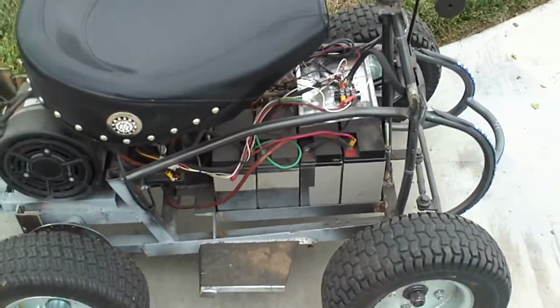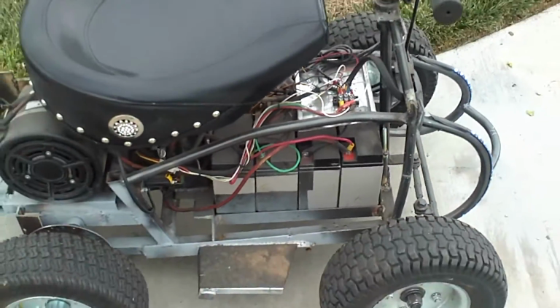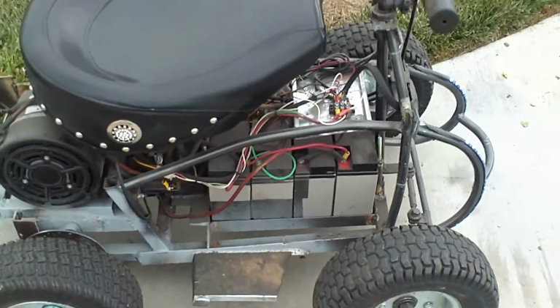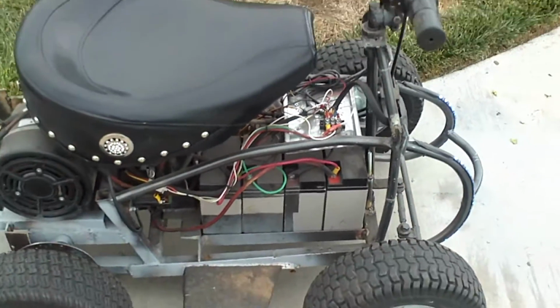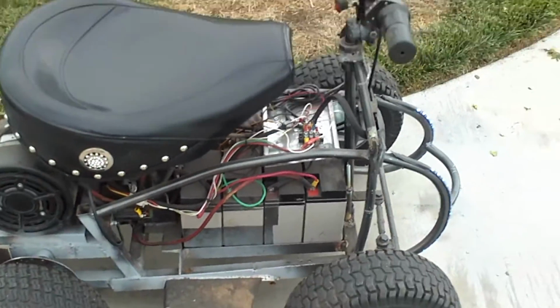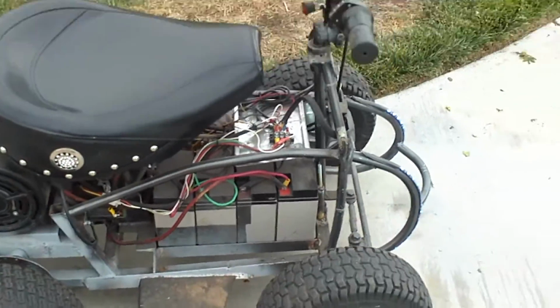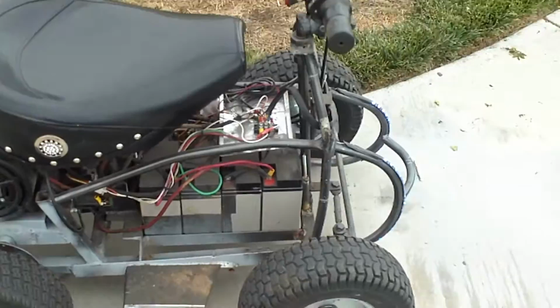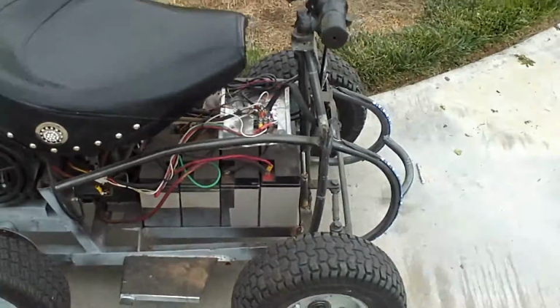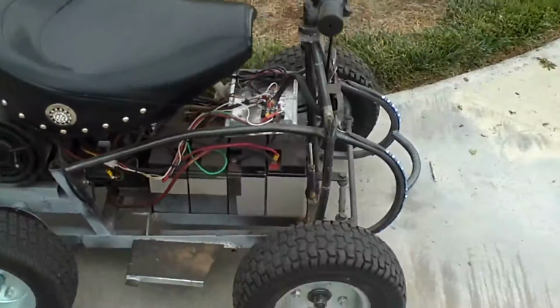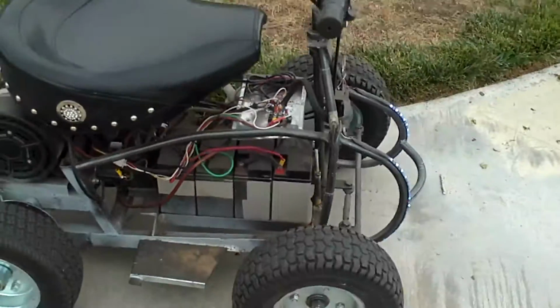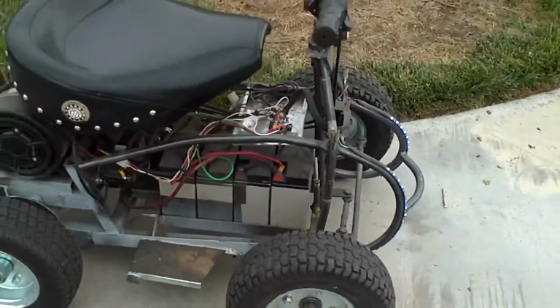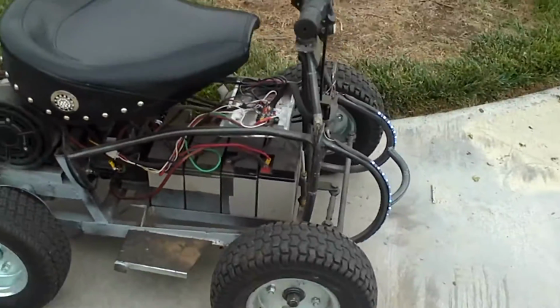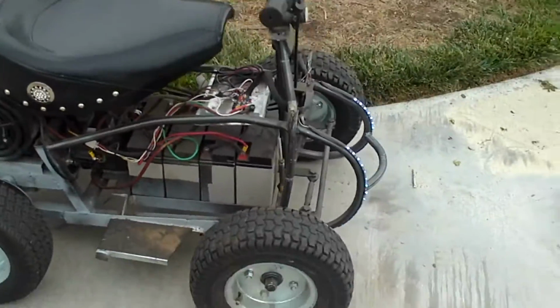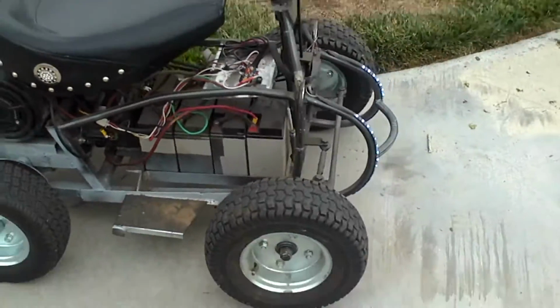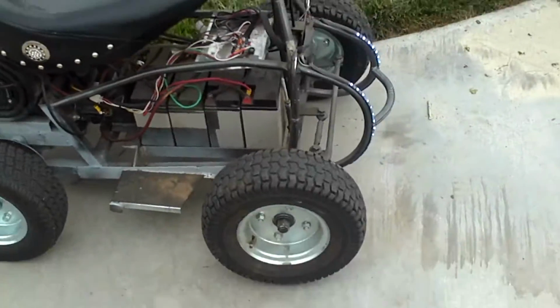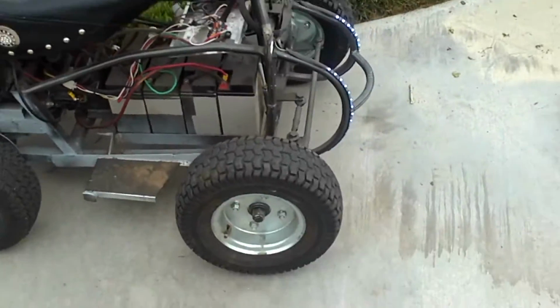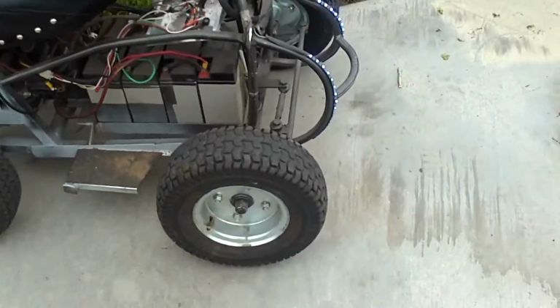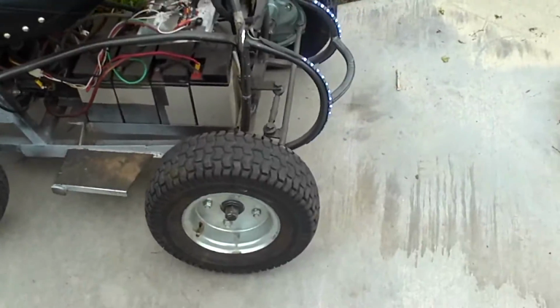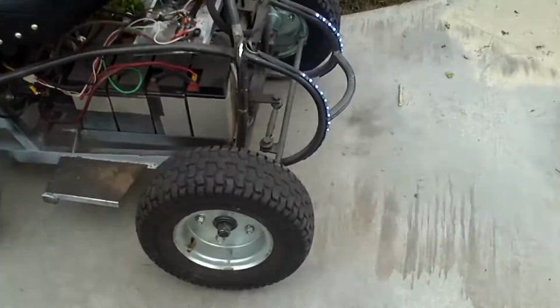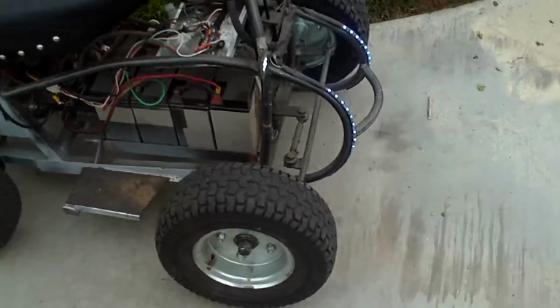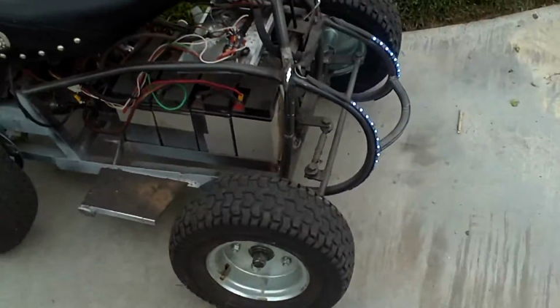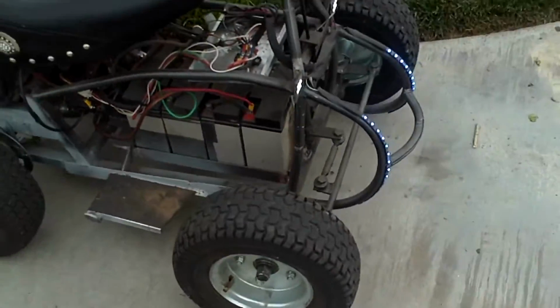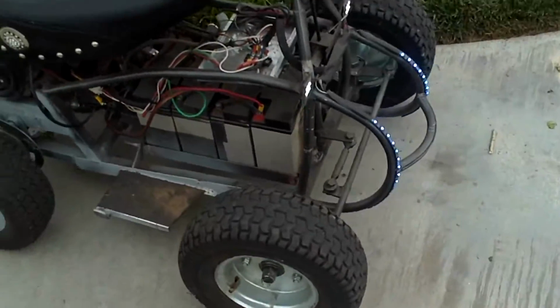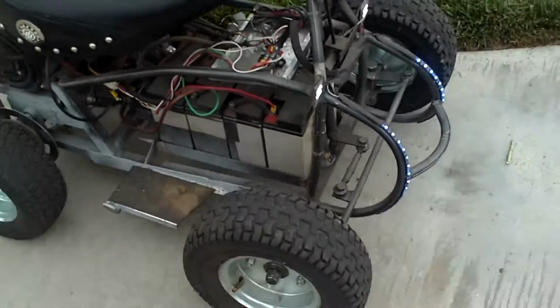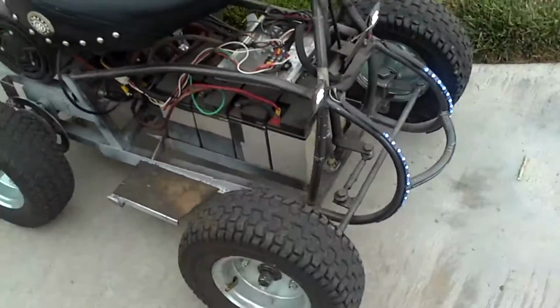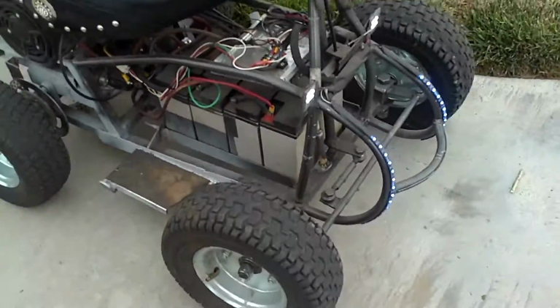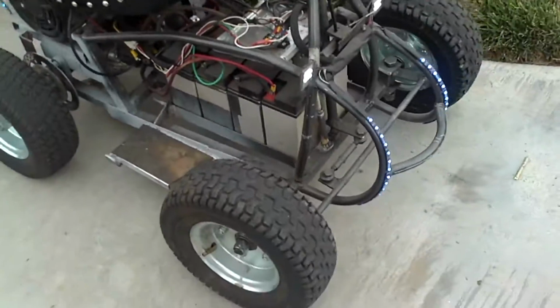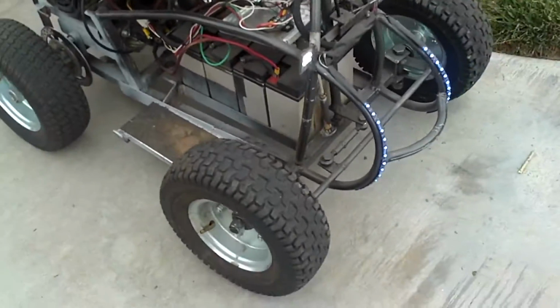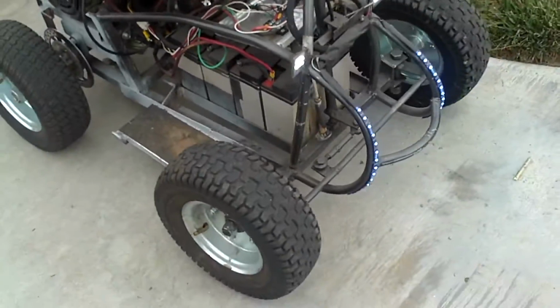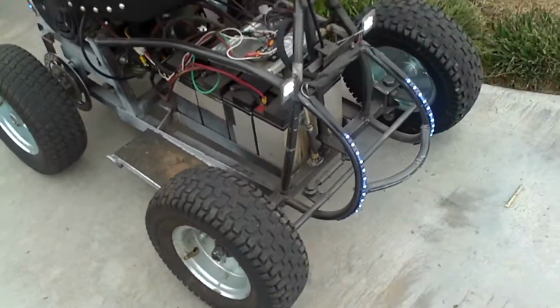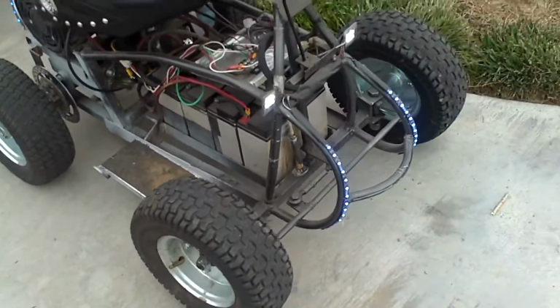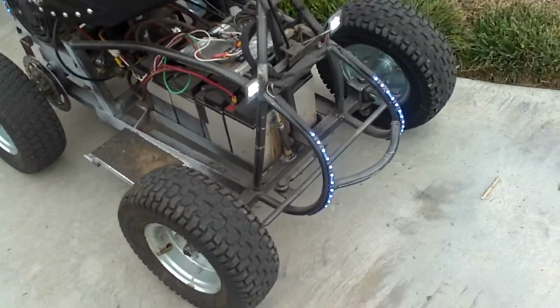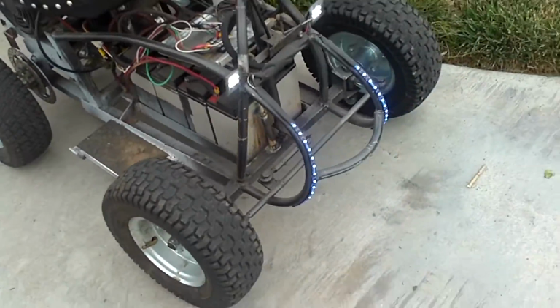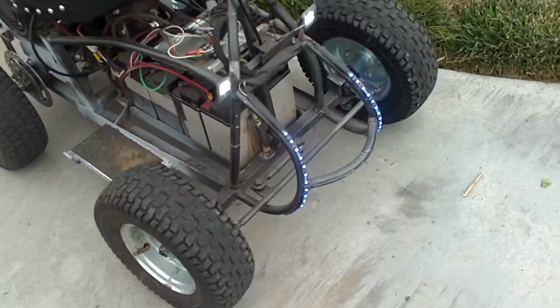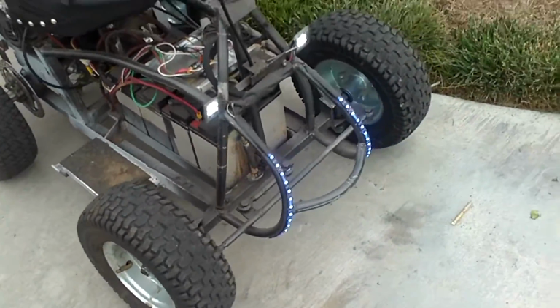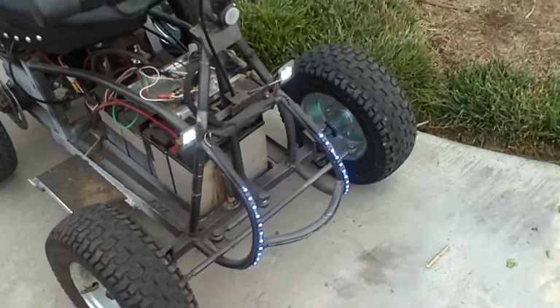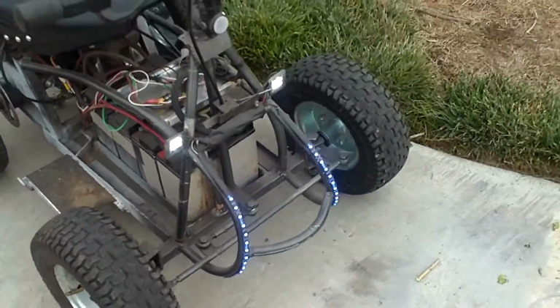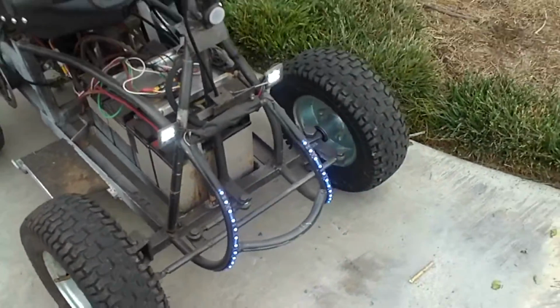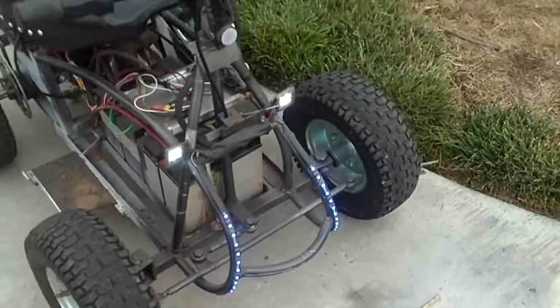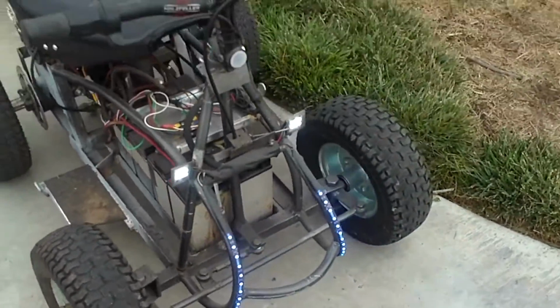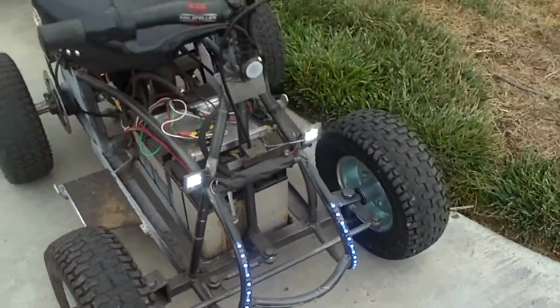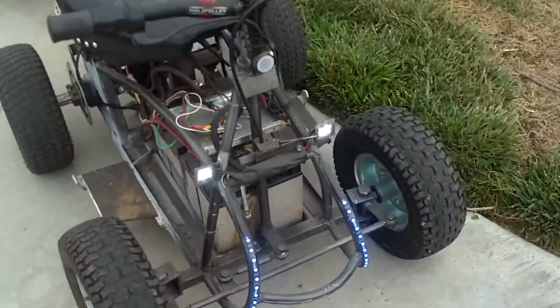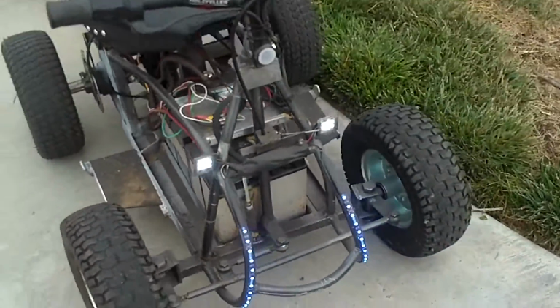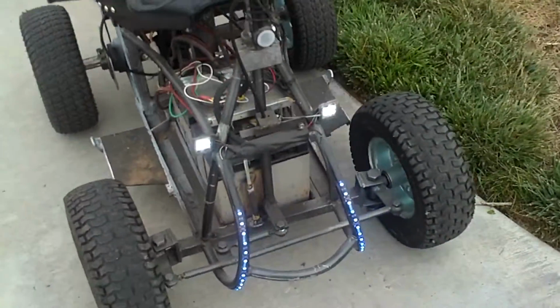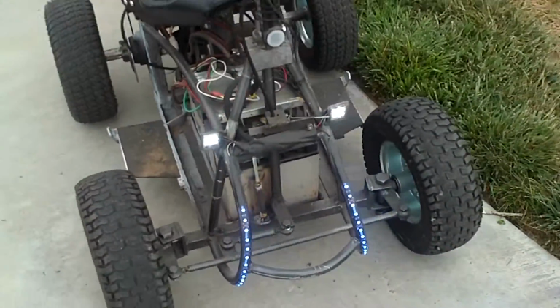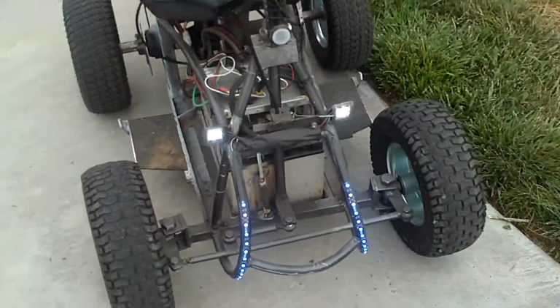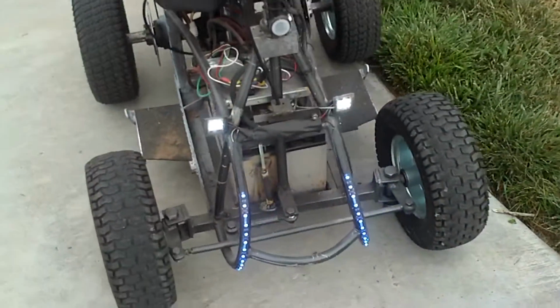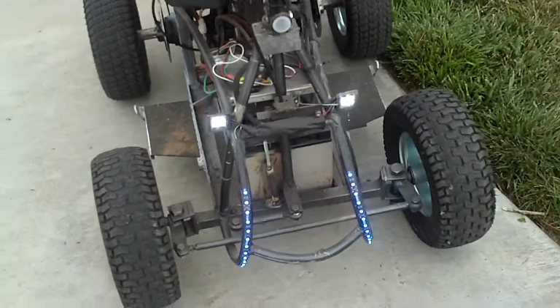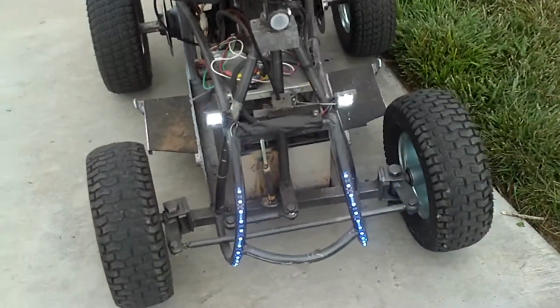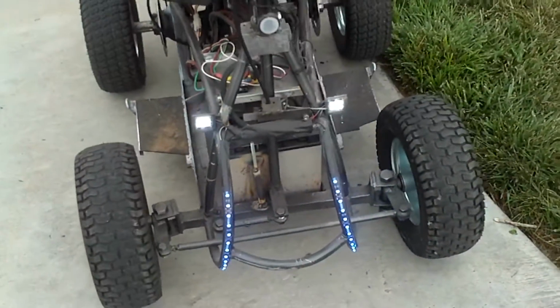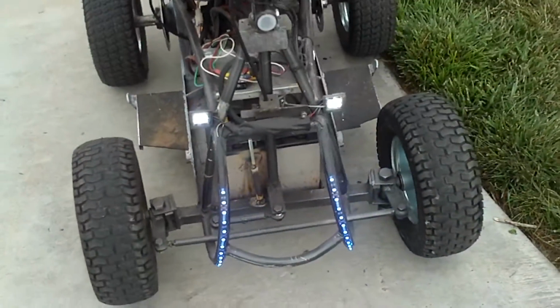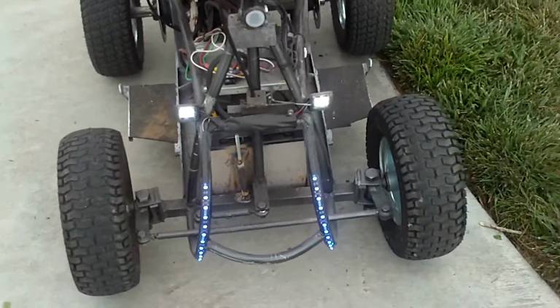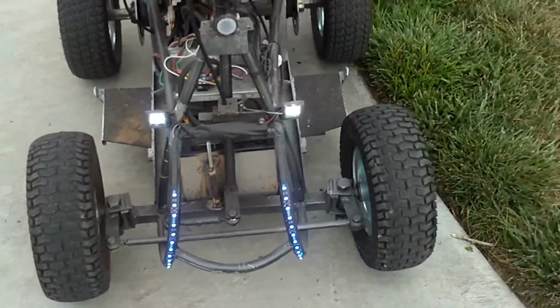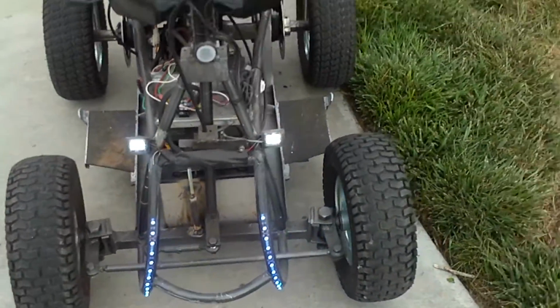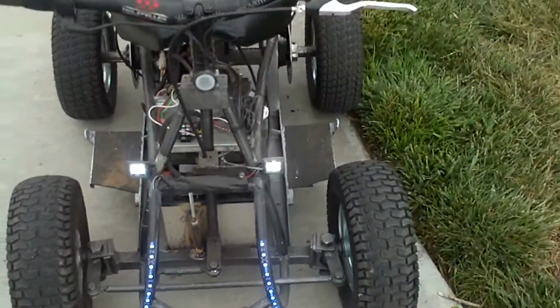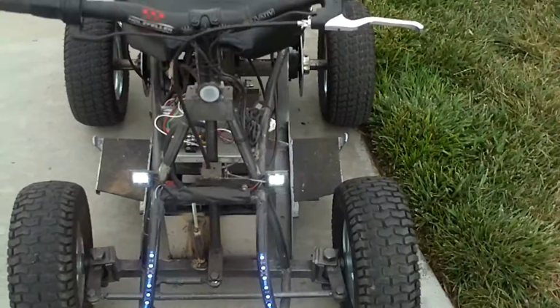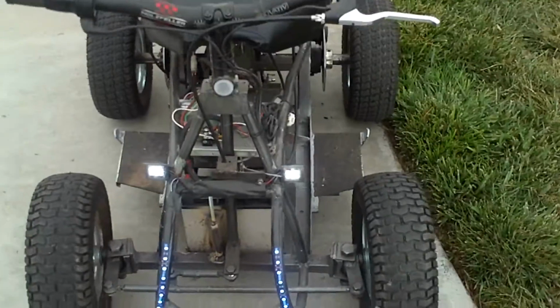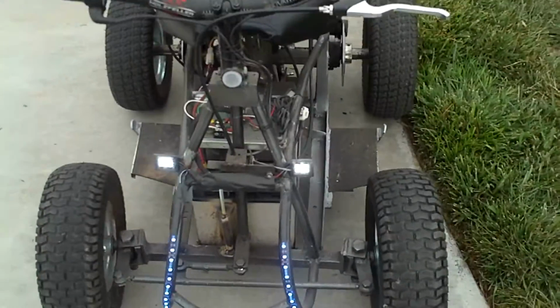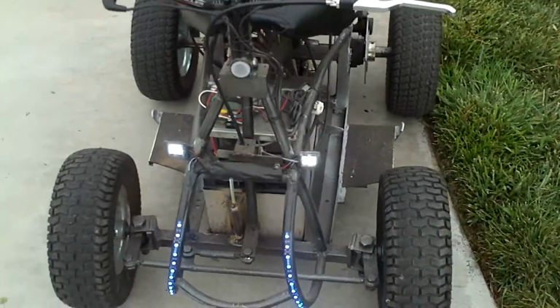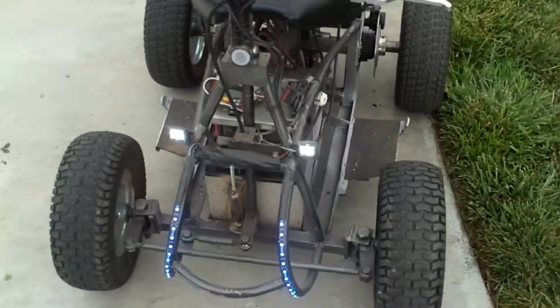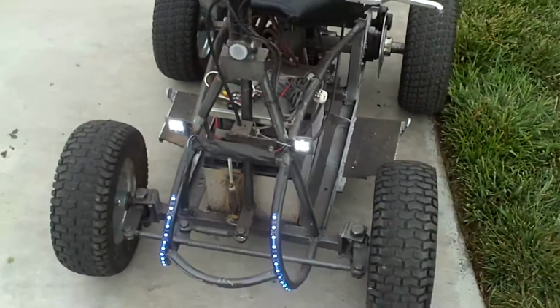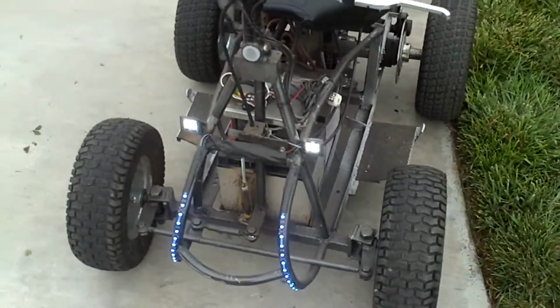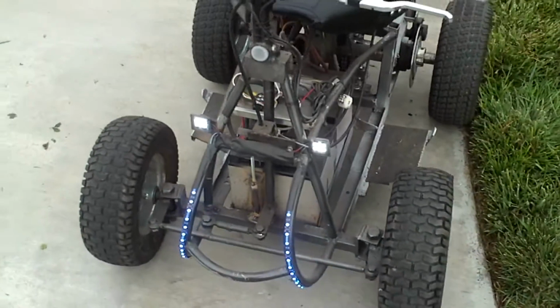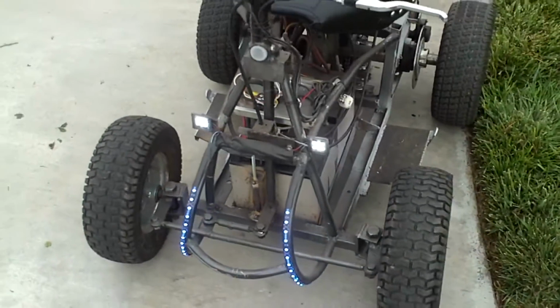I added the key switch, and I'm also lacking some good brakes still.